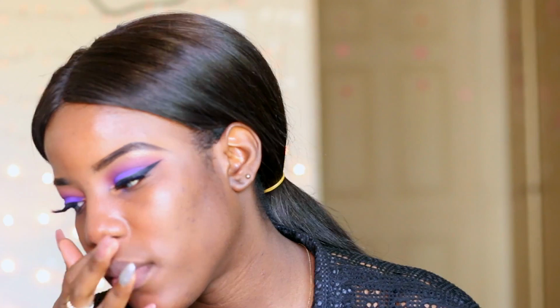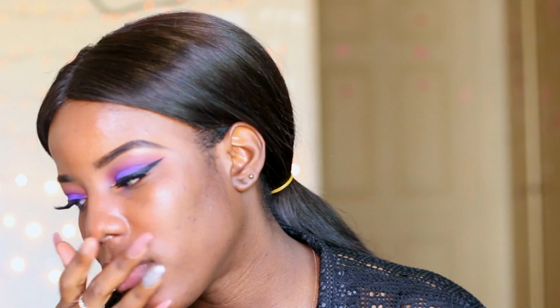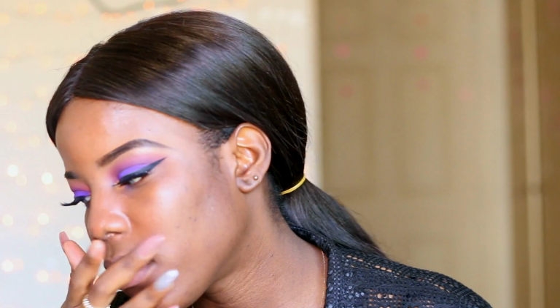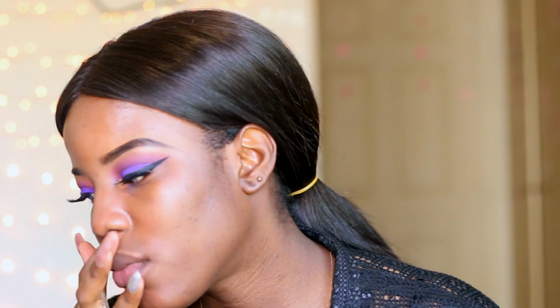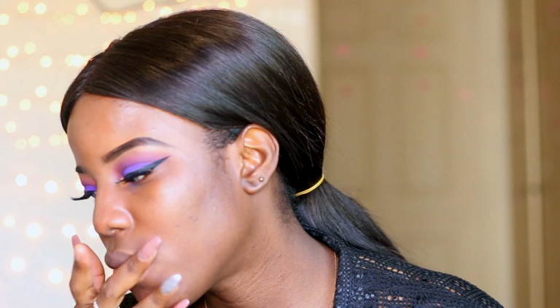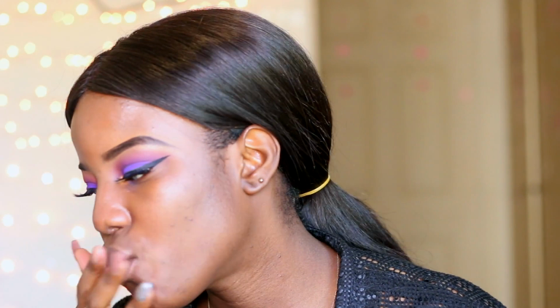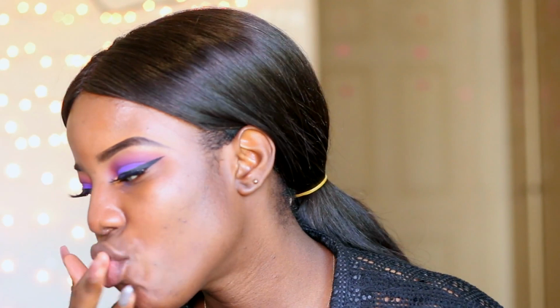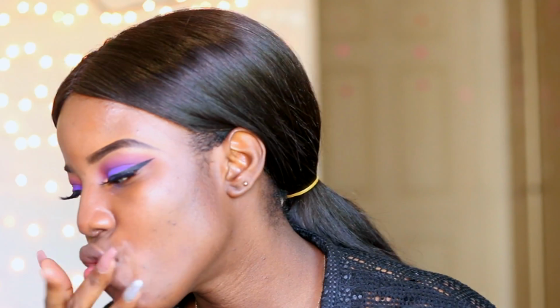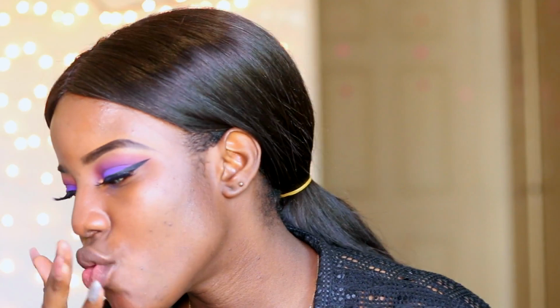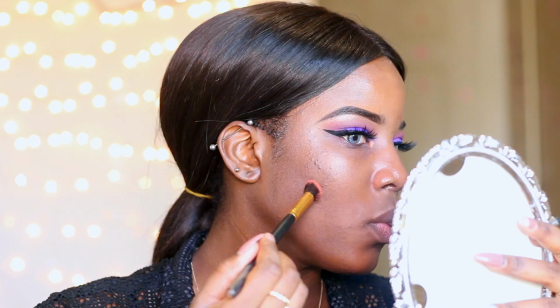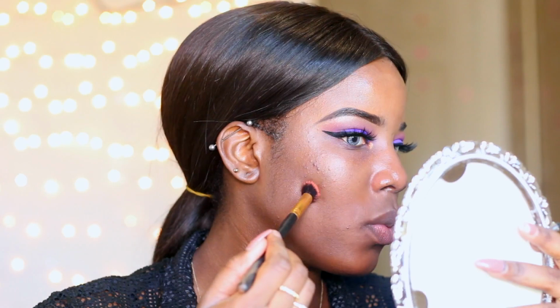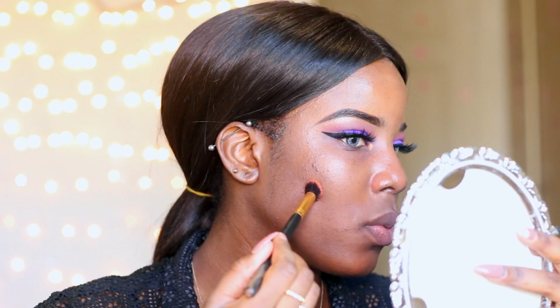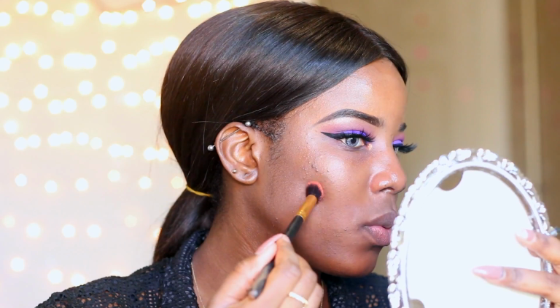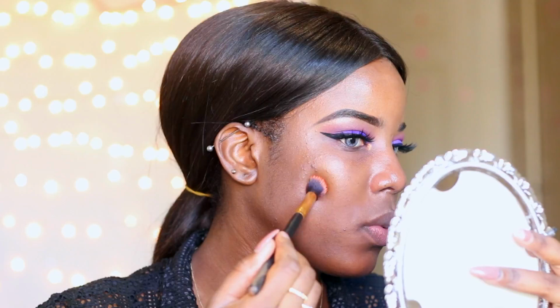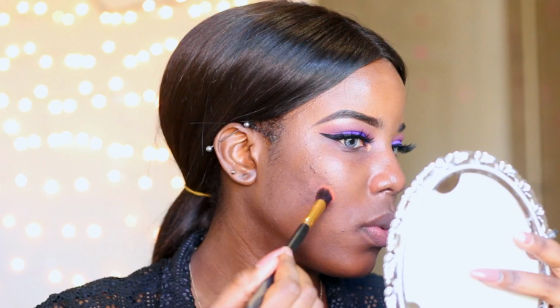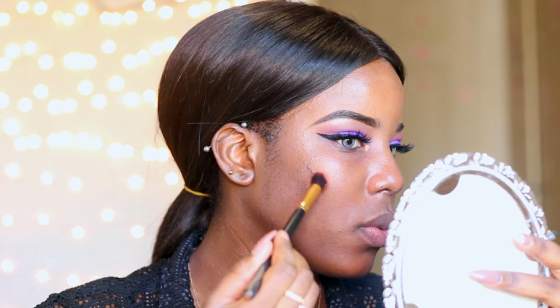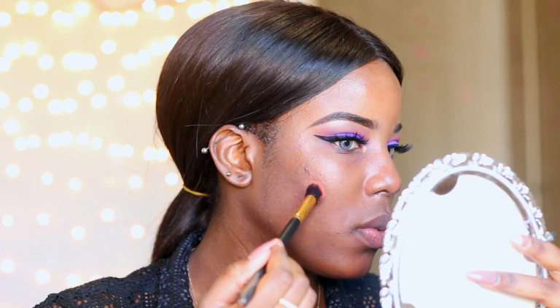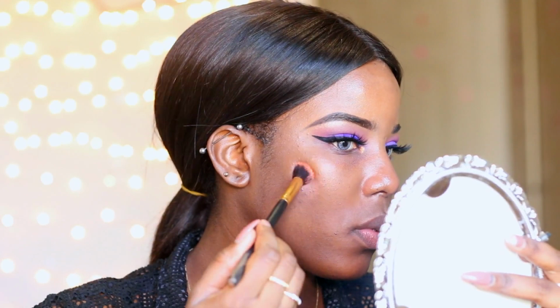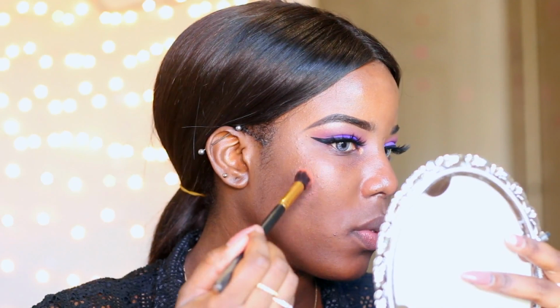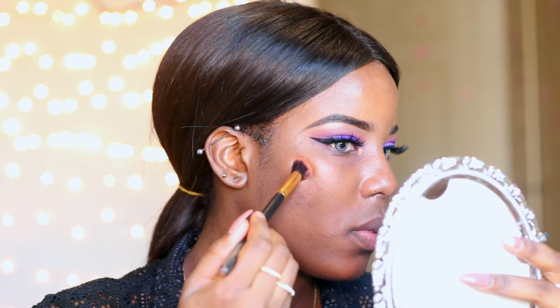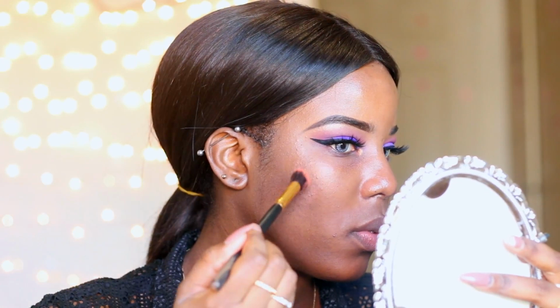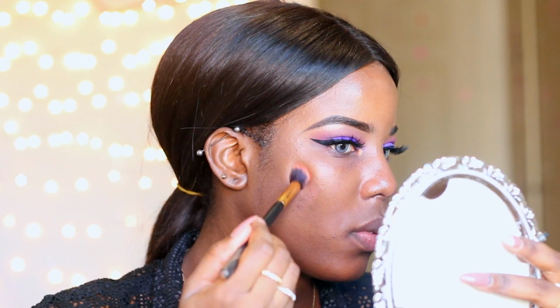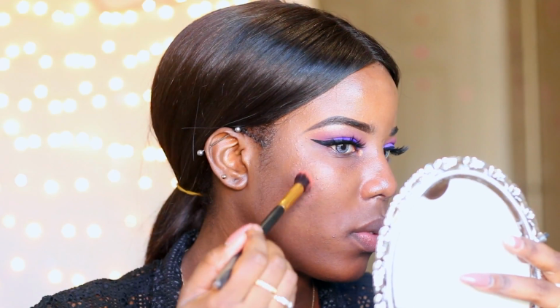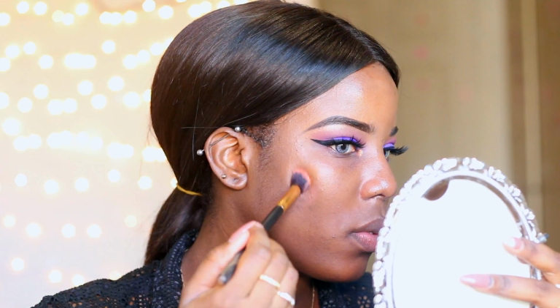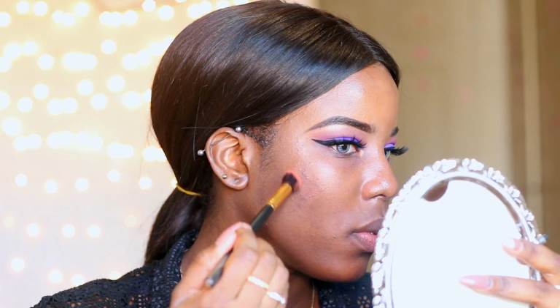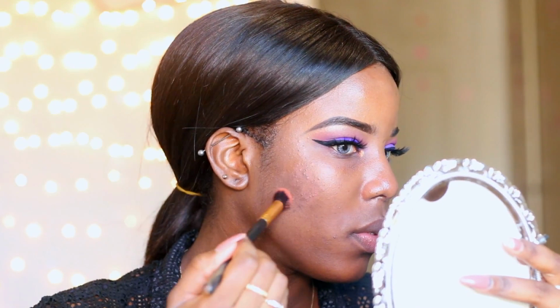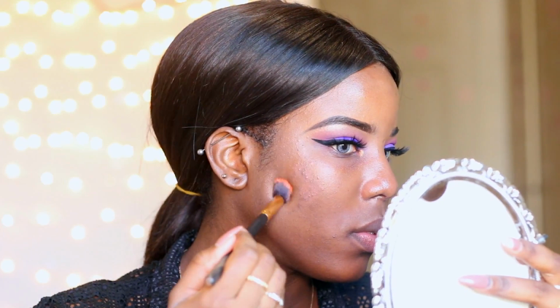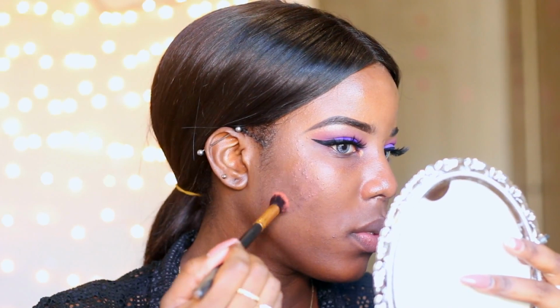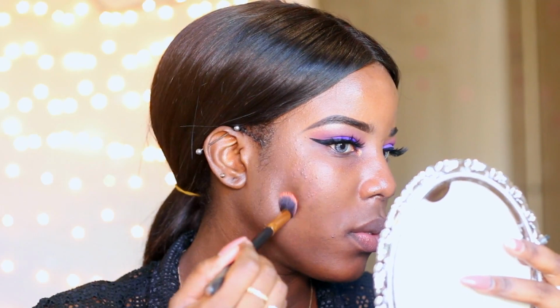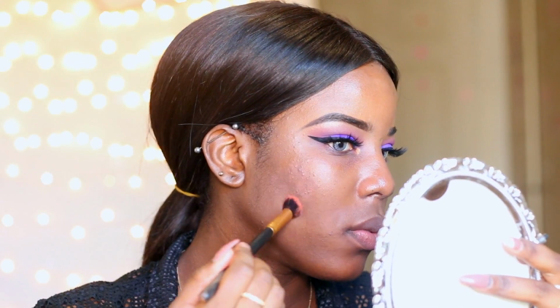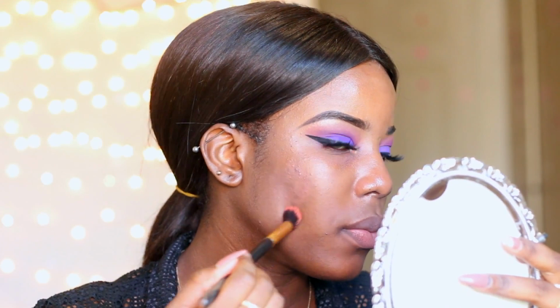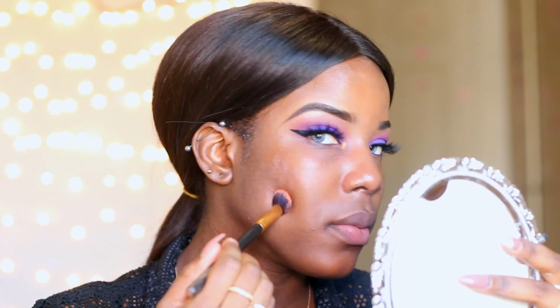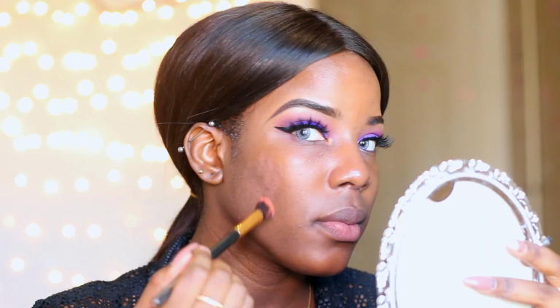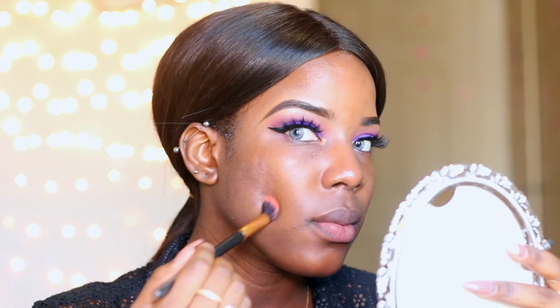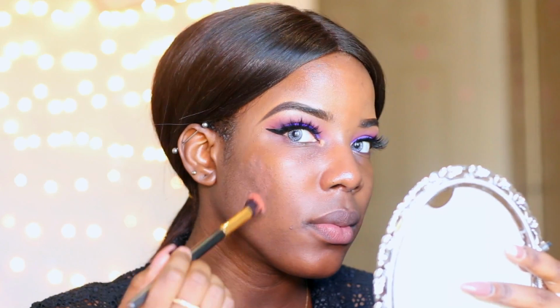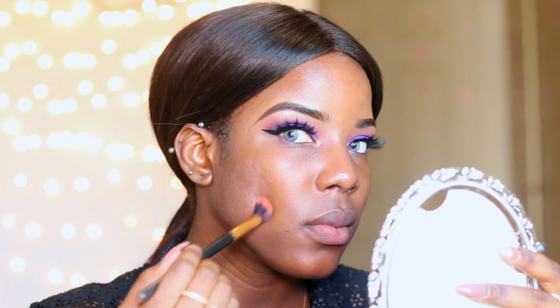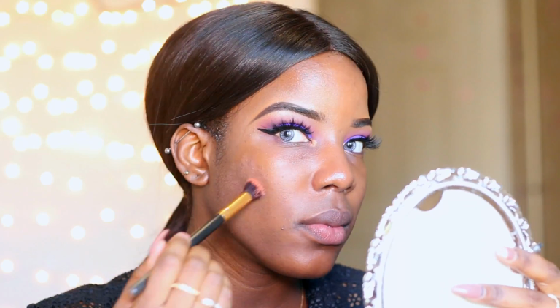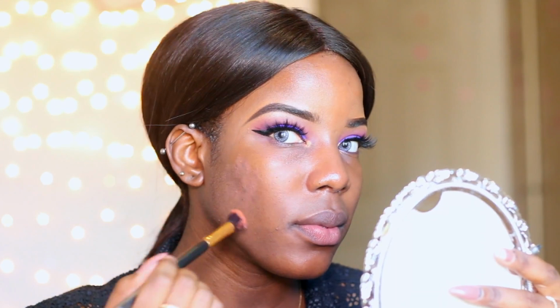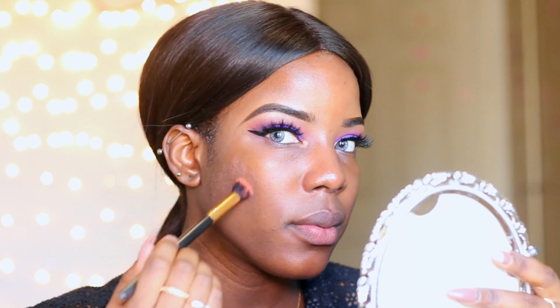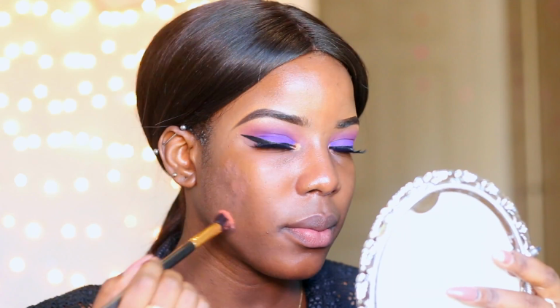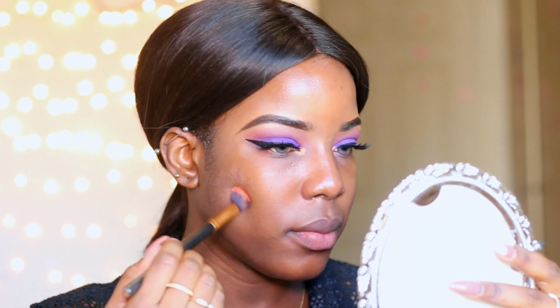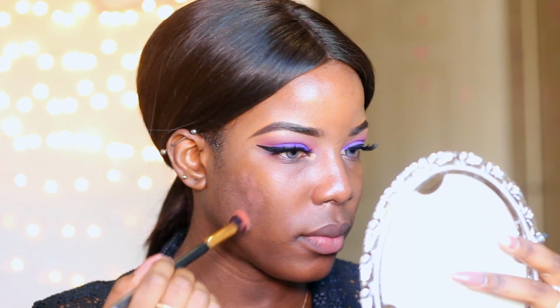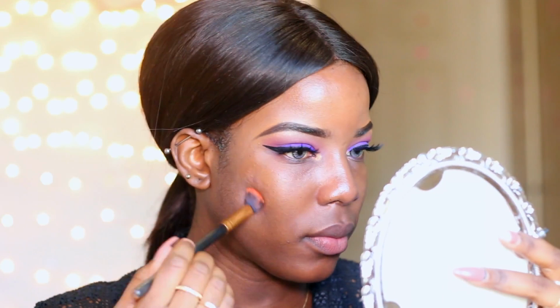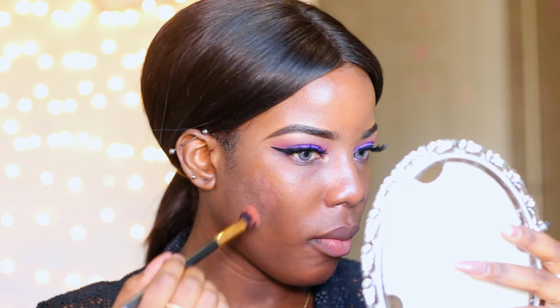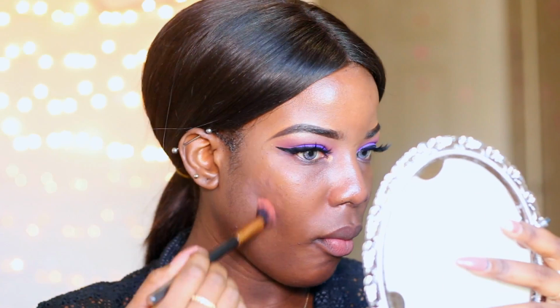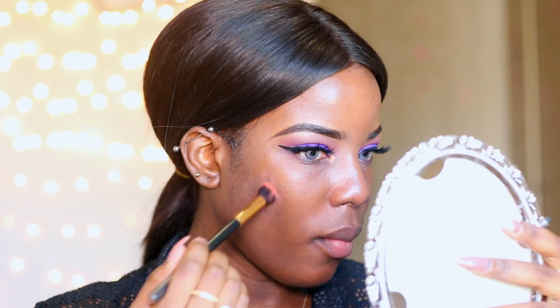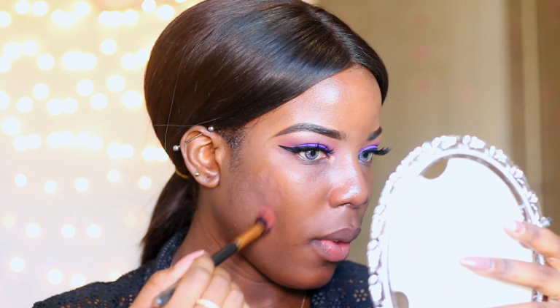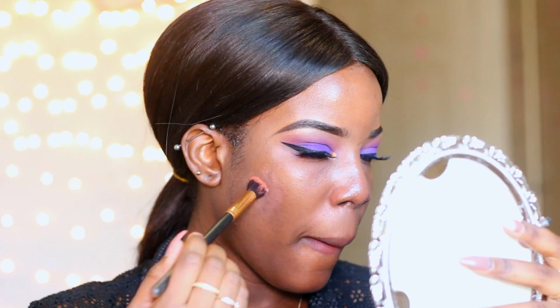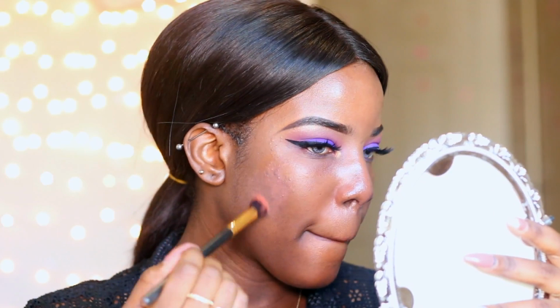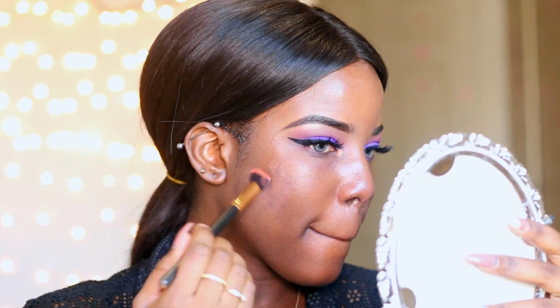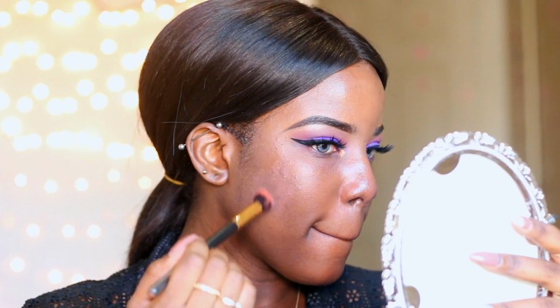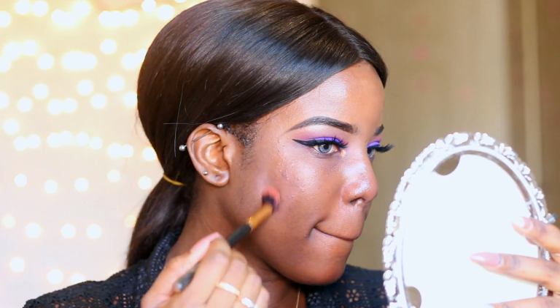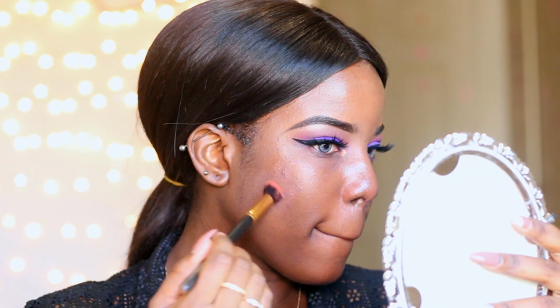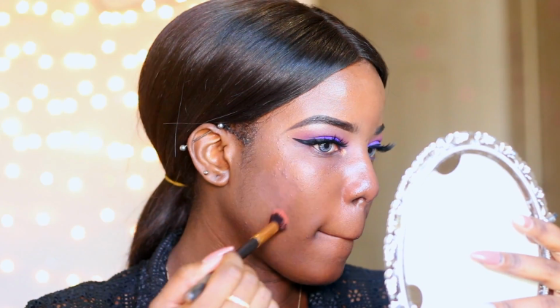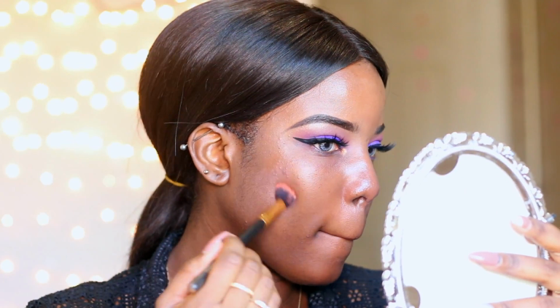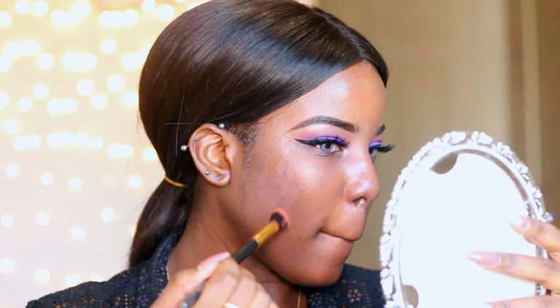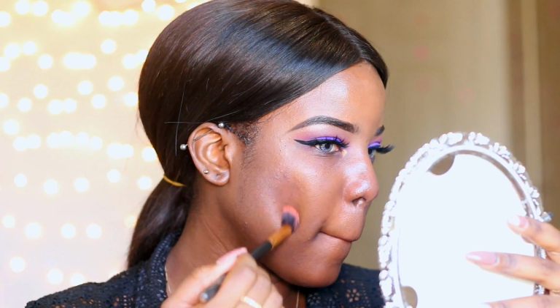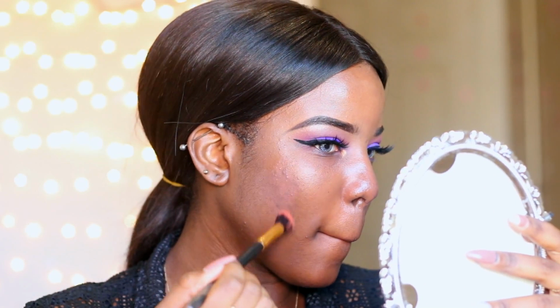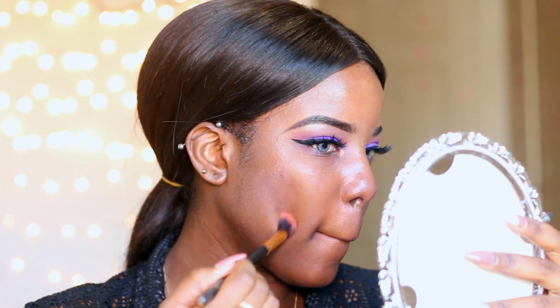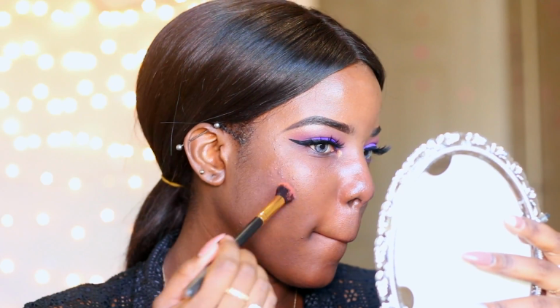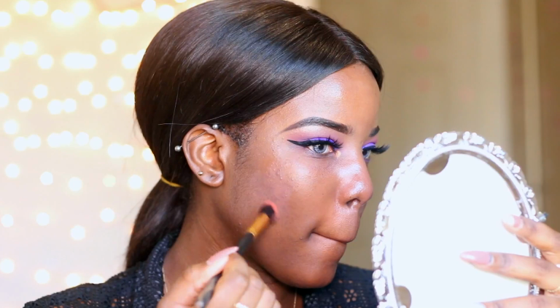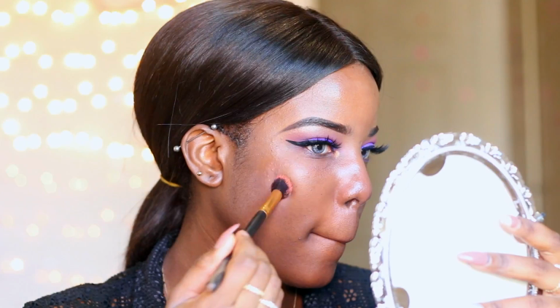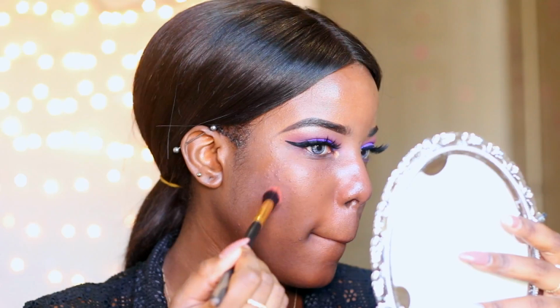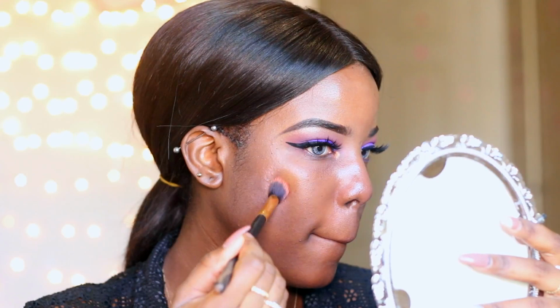I'm going to be color correcting using the orange shade from my MAC Conceal and Corrector palette.